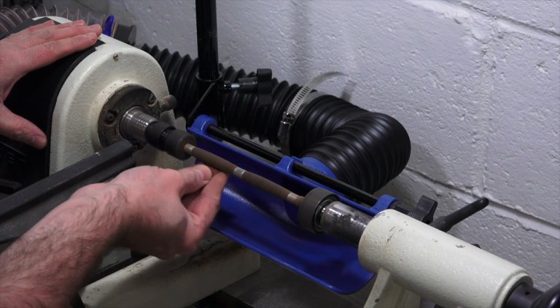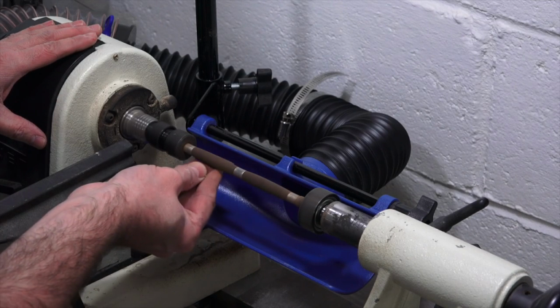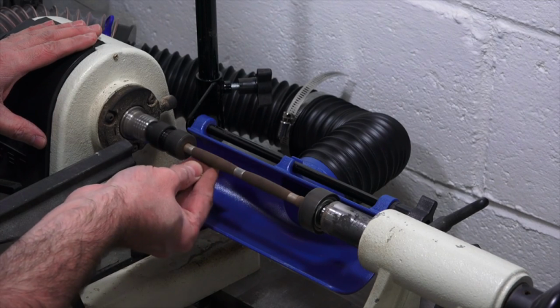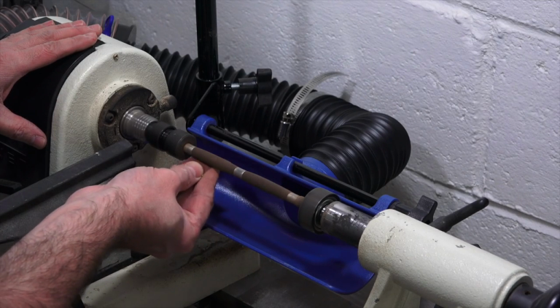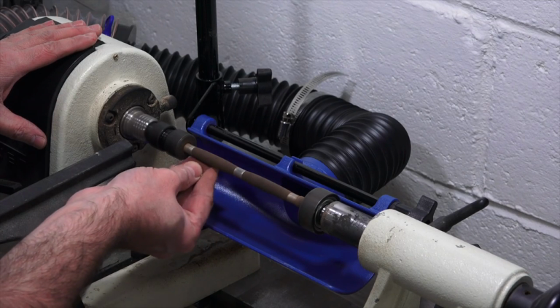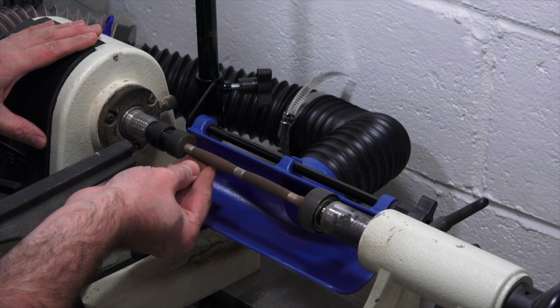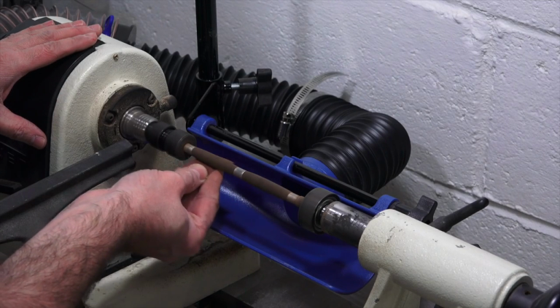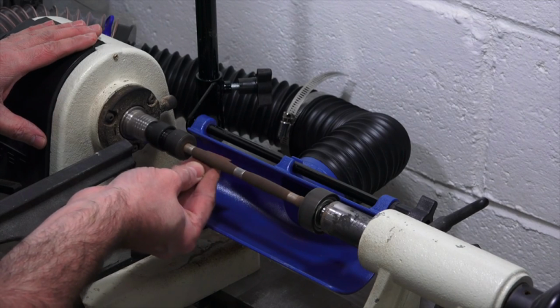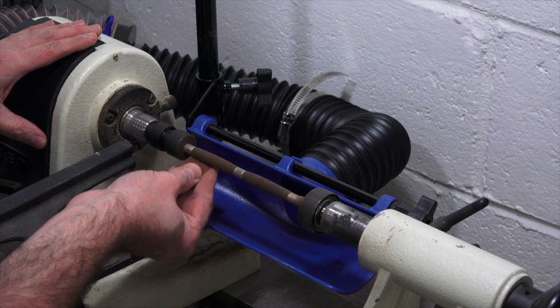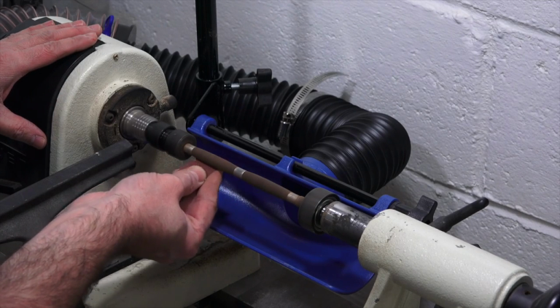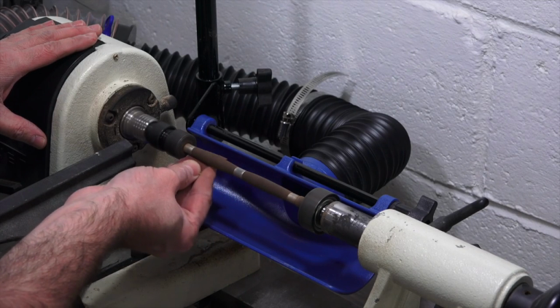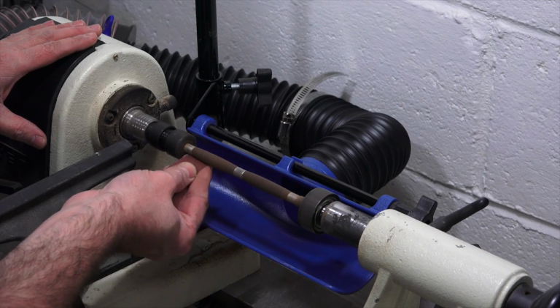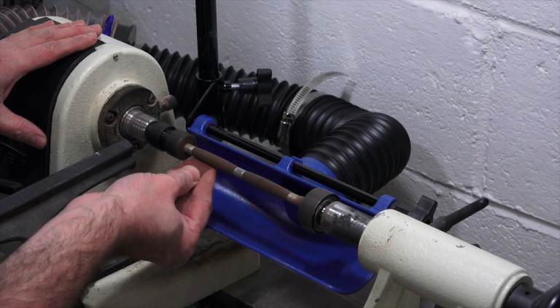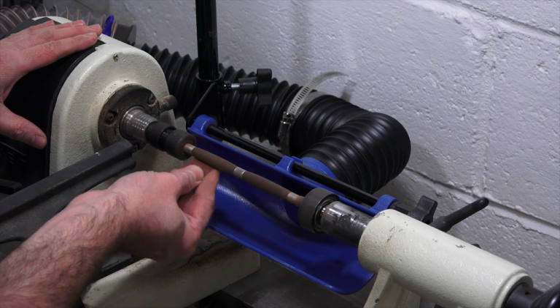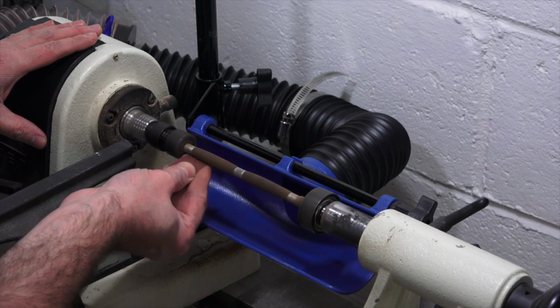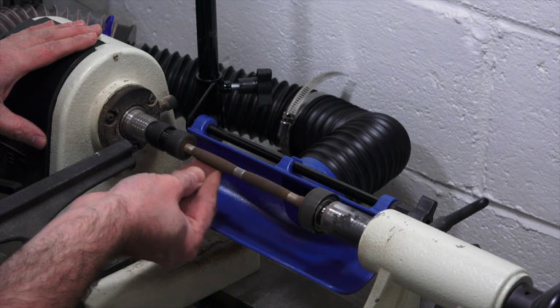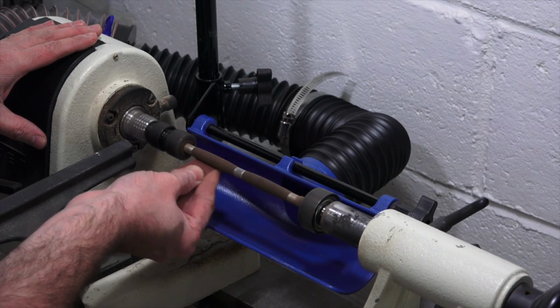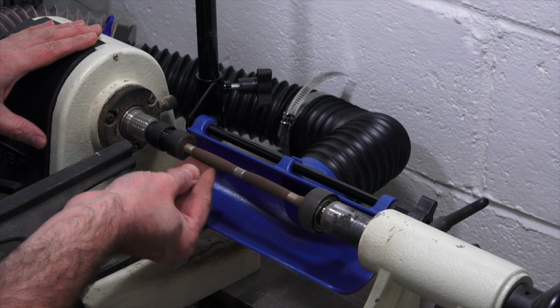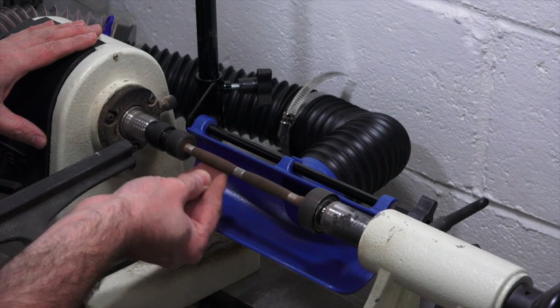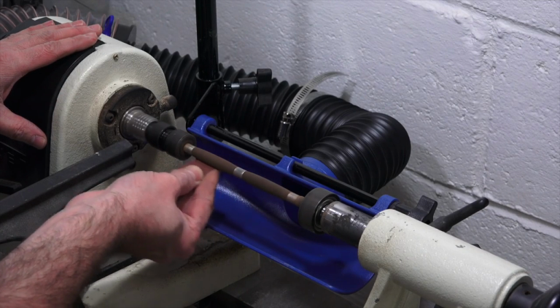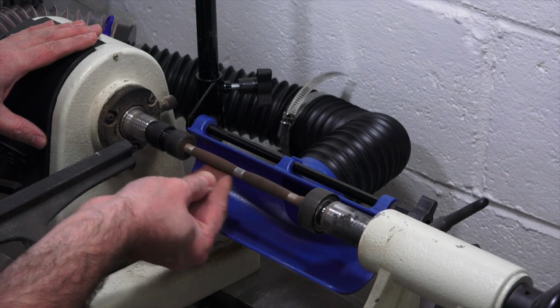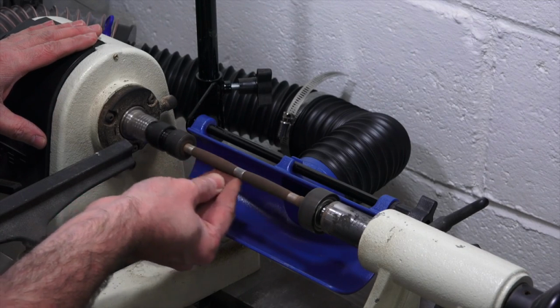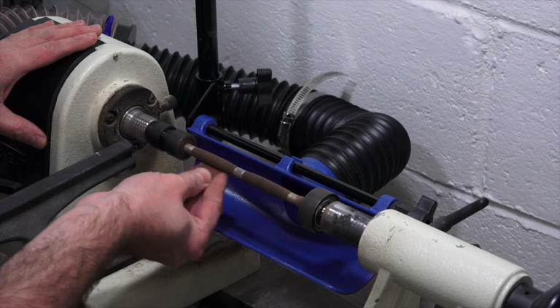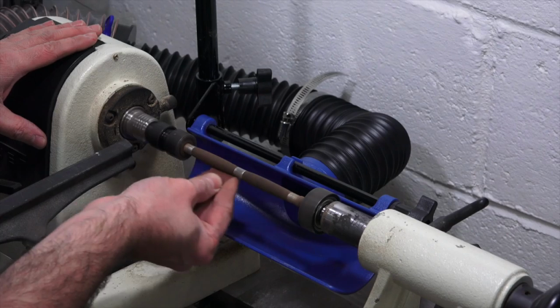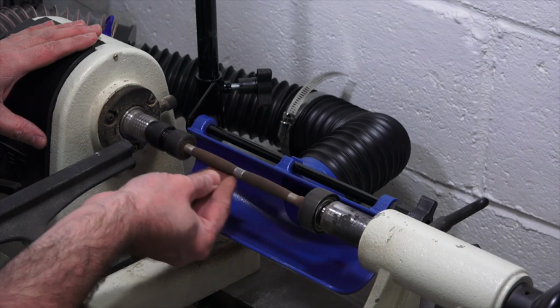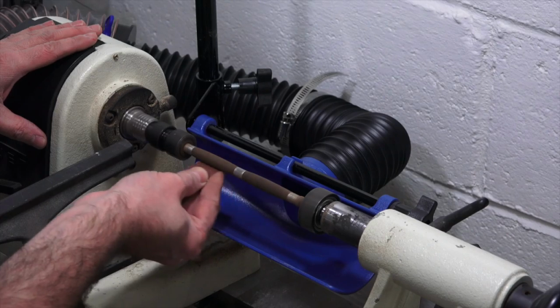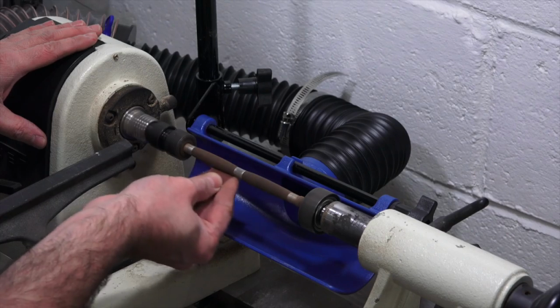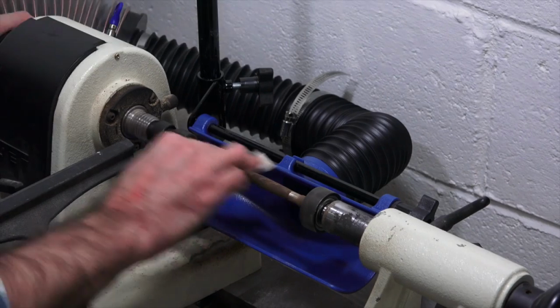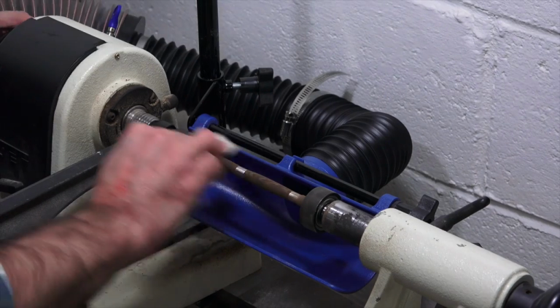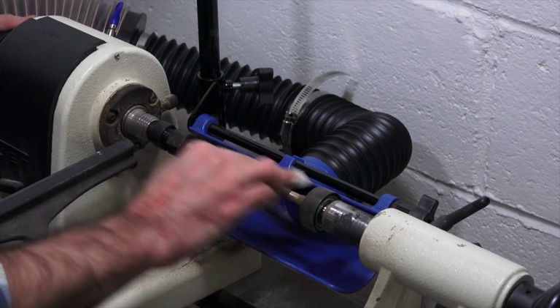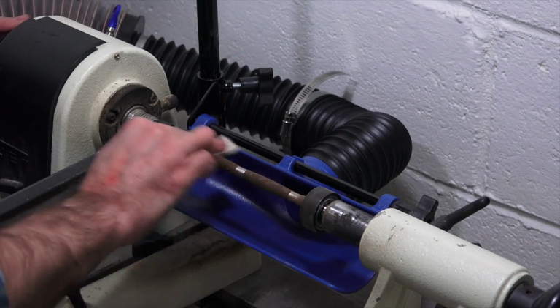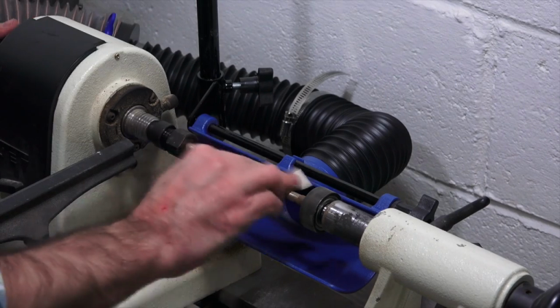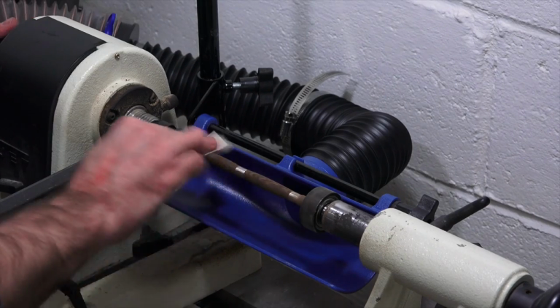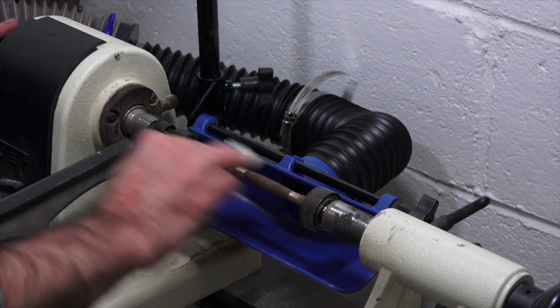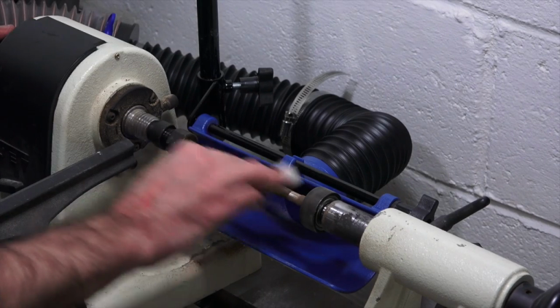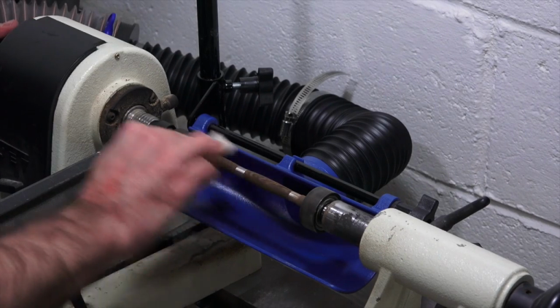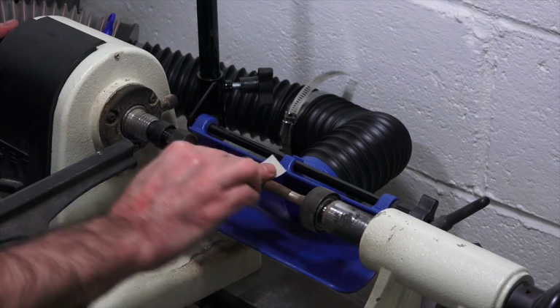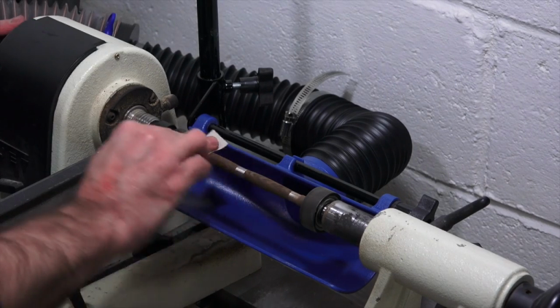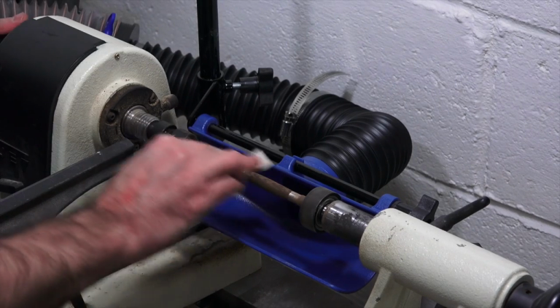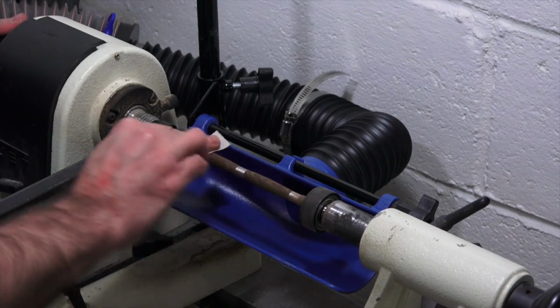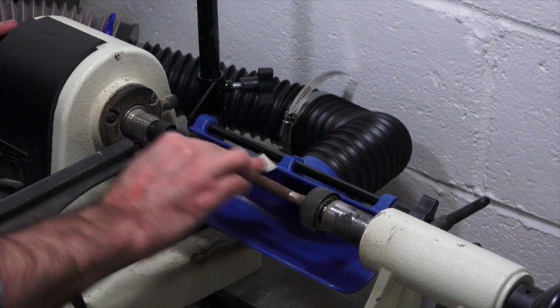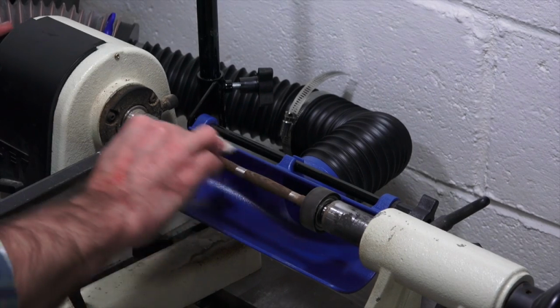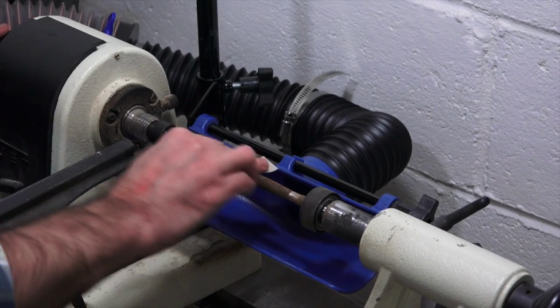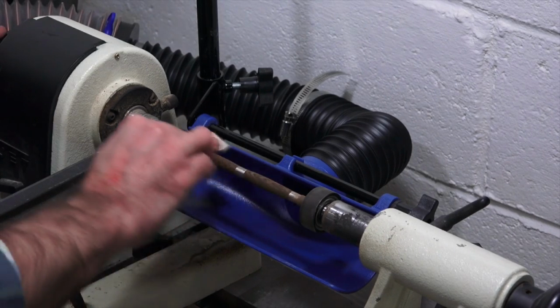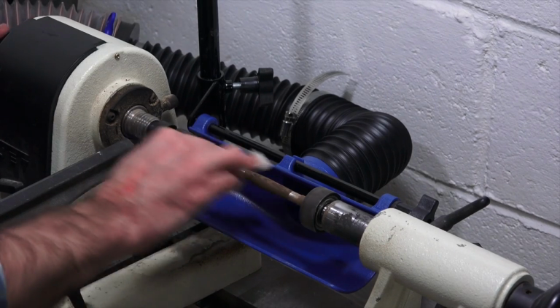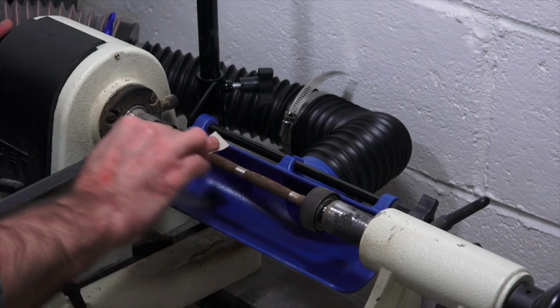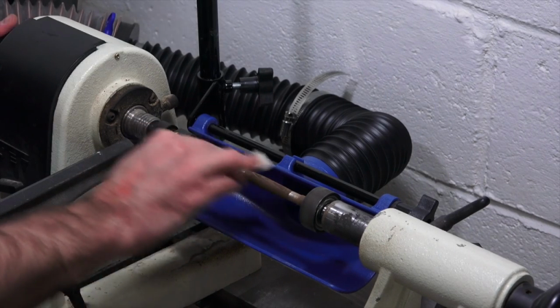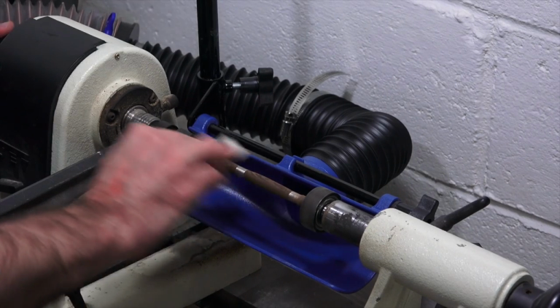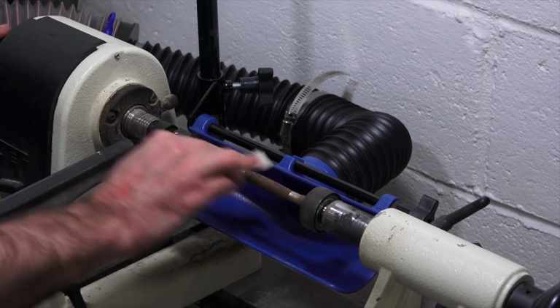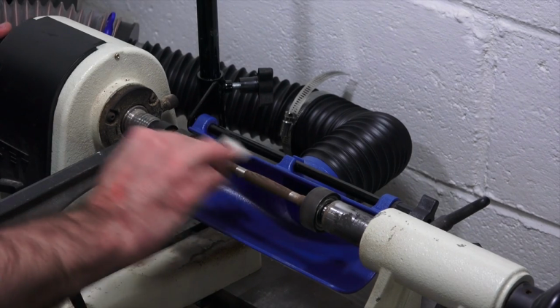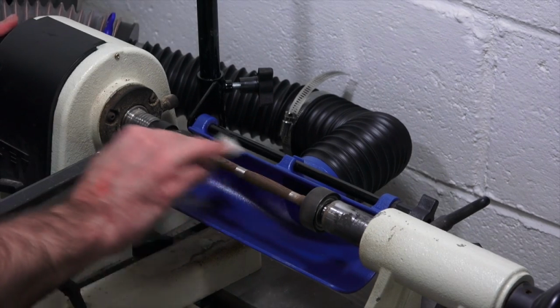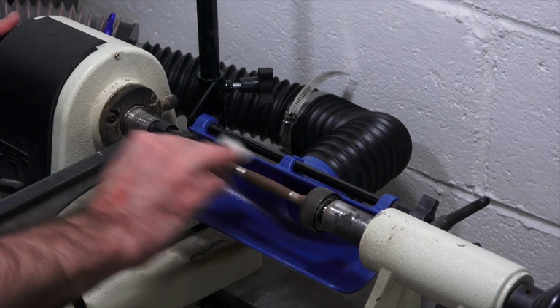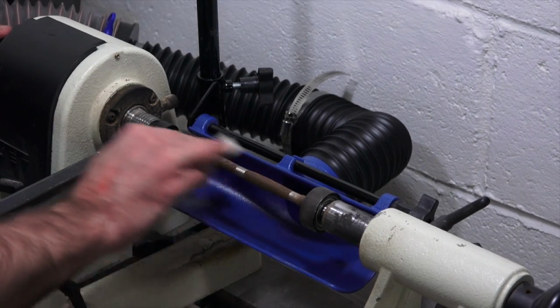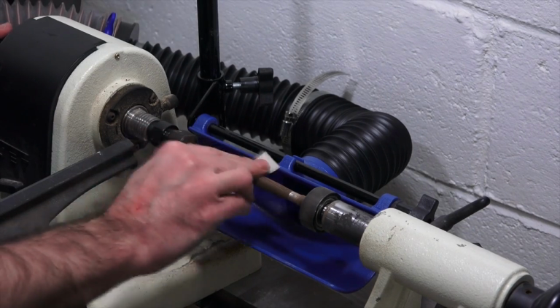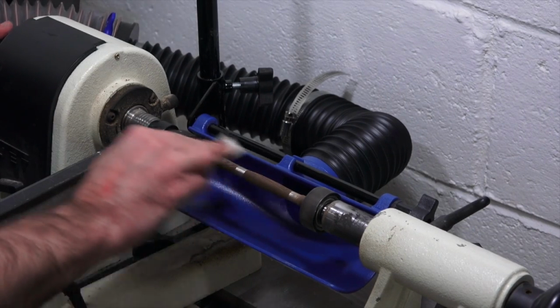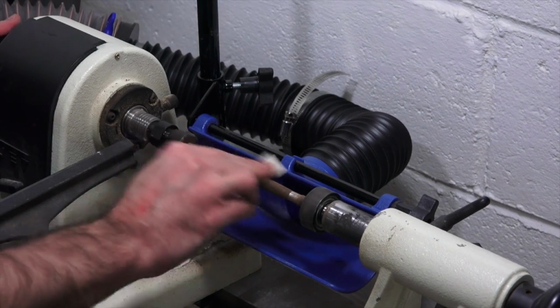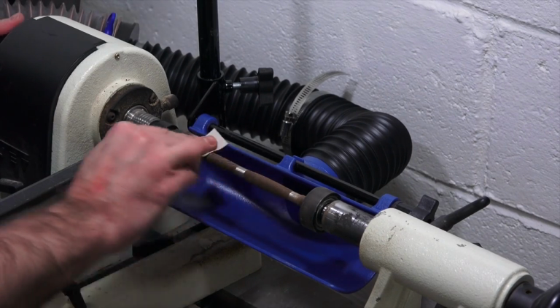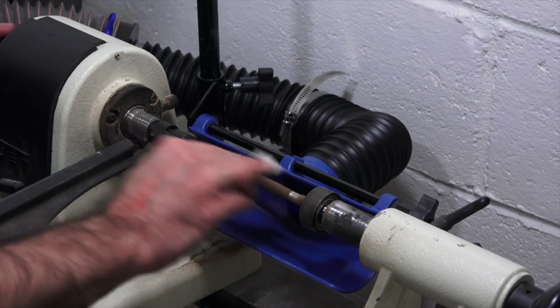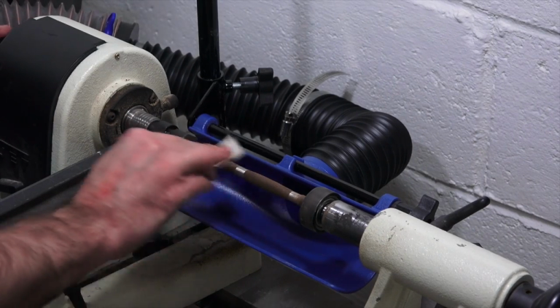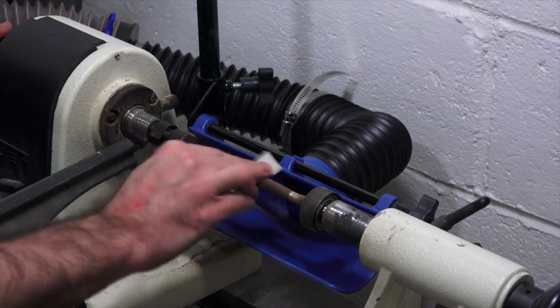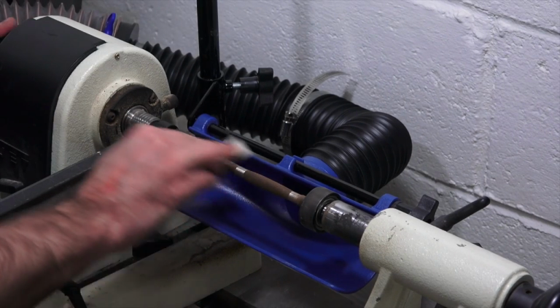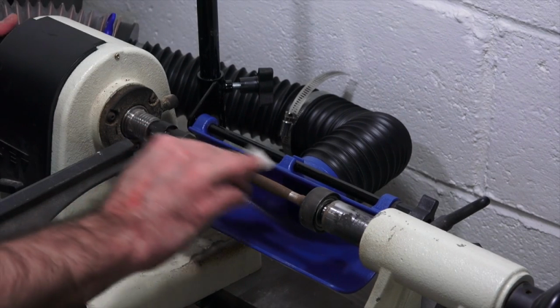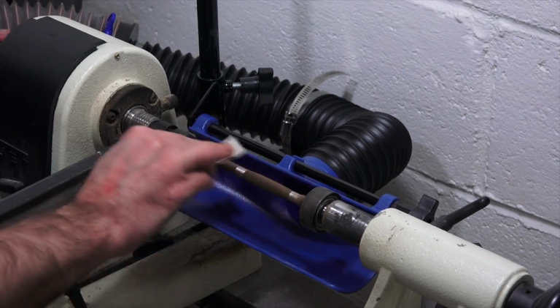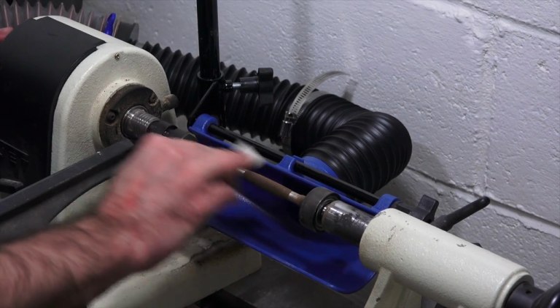Once you get the shape you want you can begin sanding. Between each grit I like to stop the lathe and sand with the grain to remove any scratches.